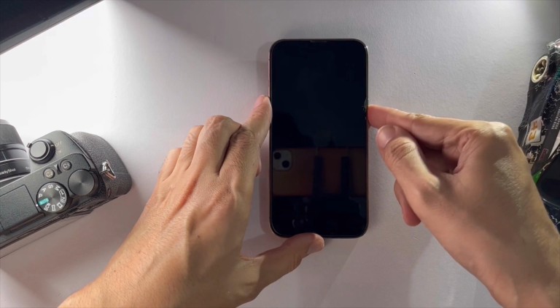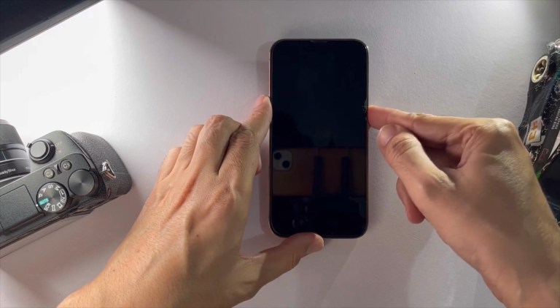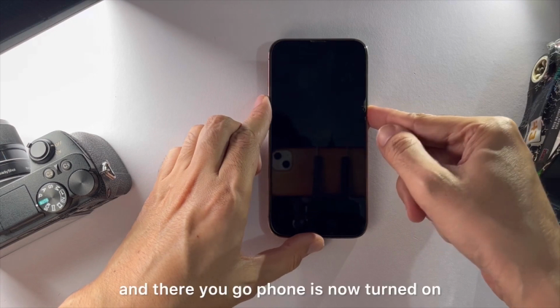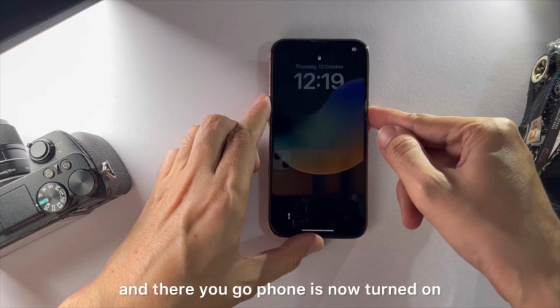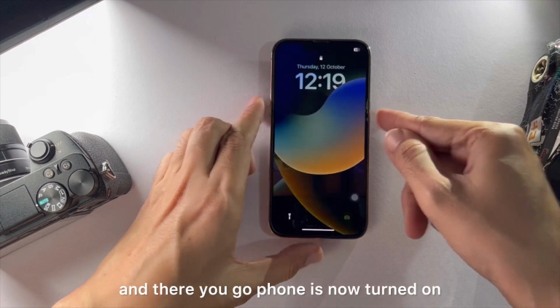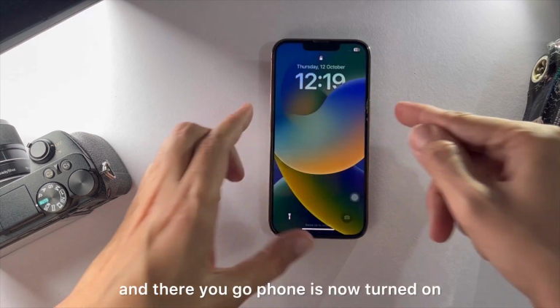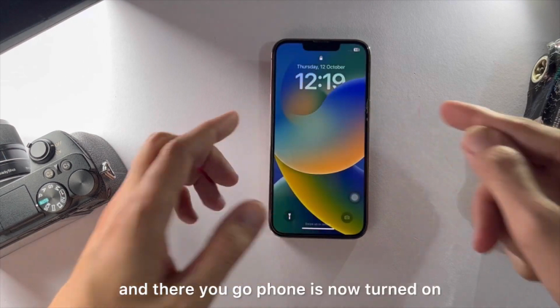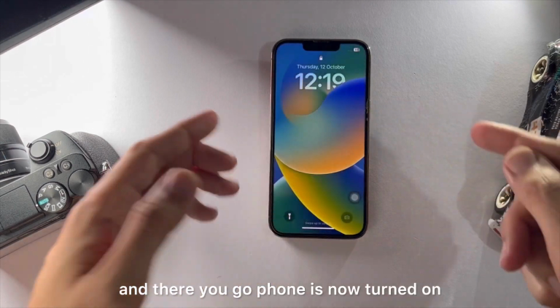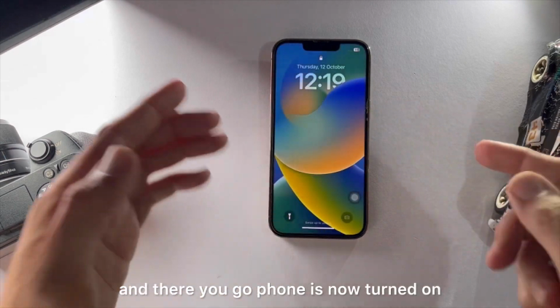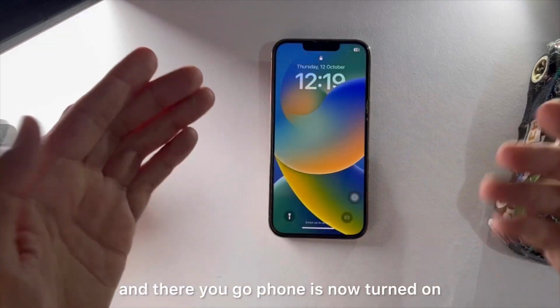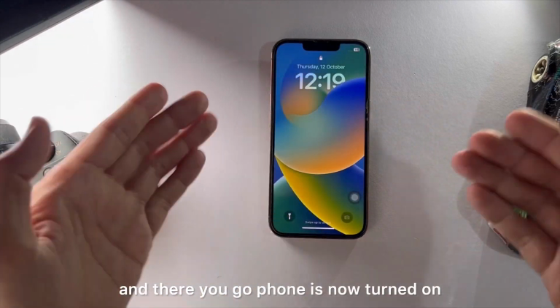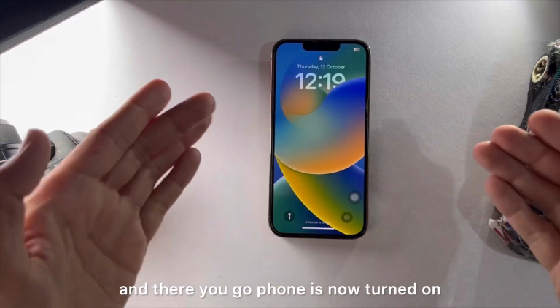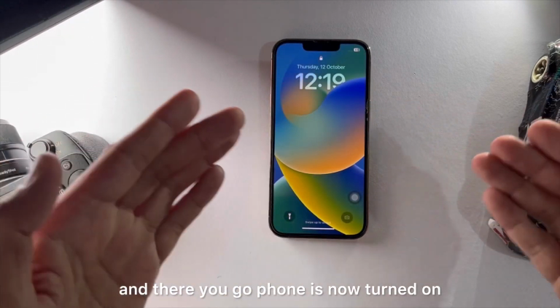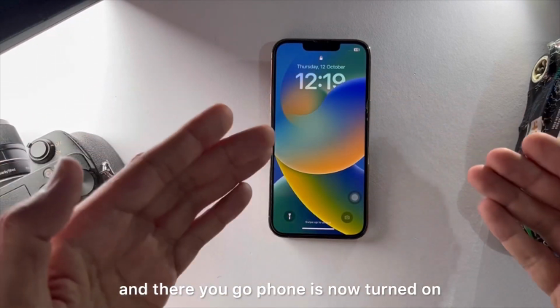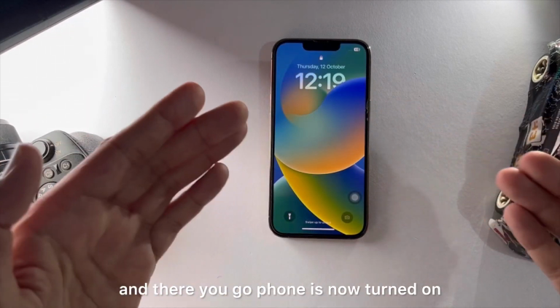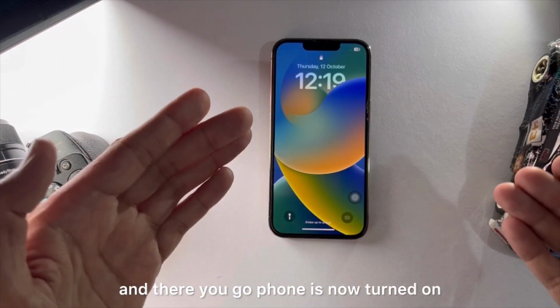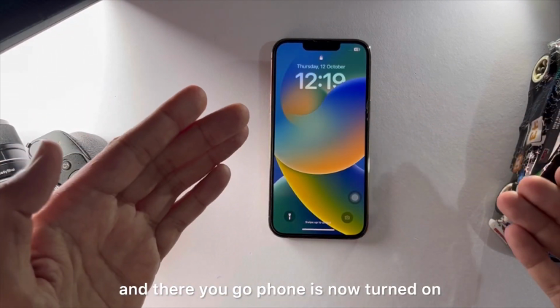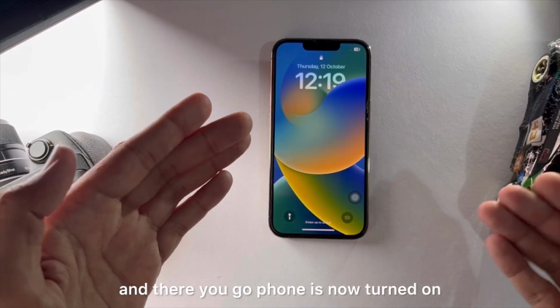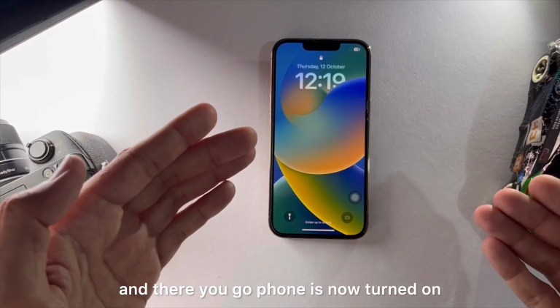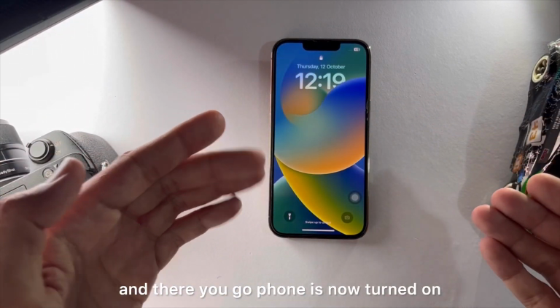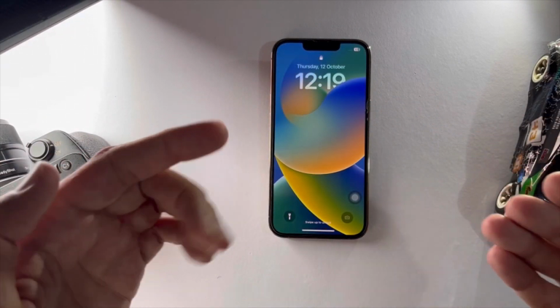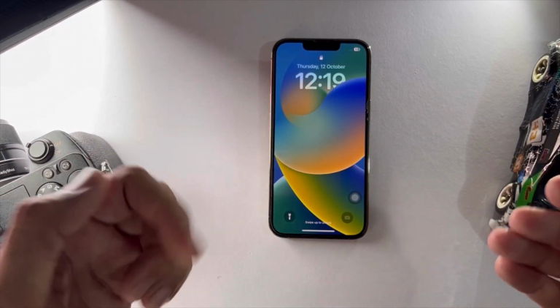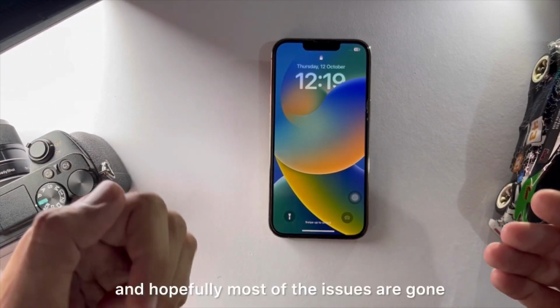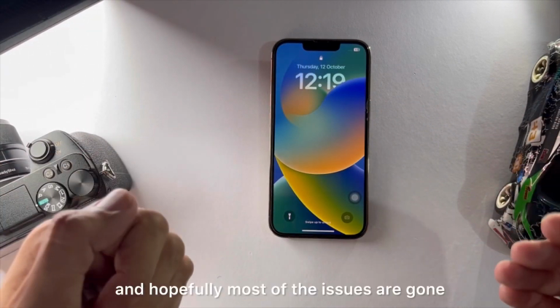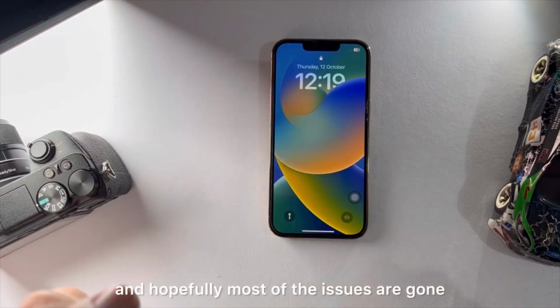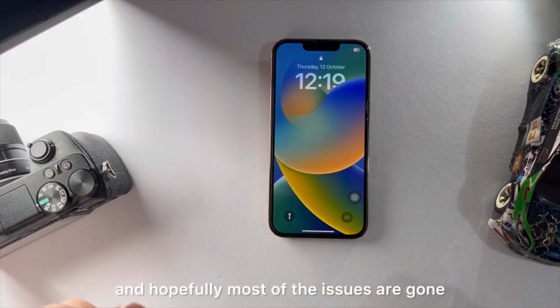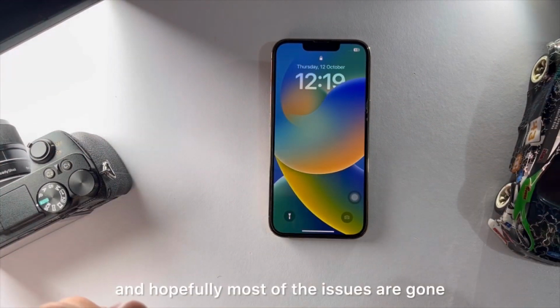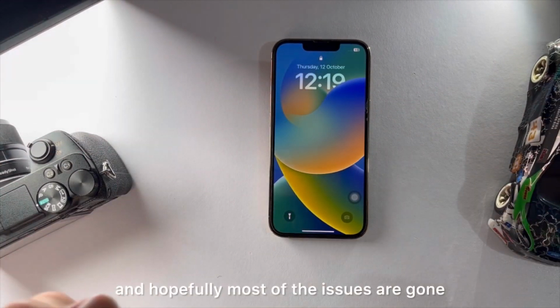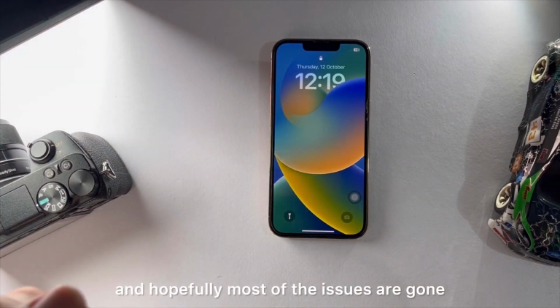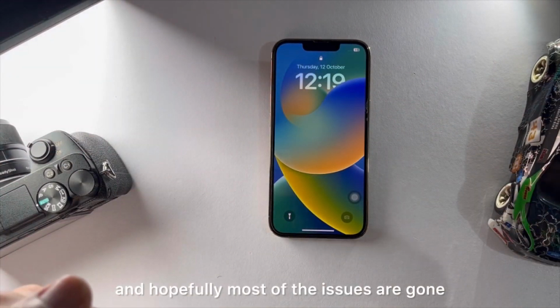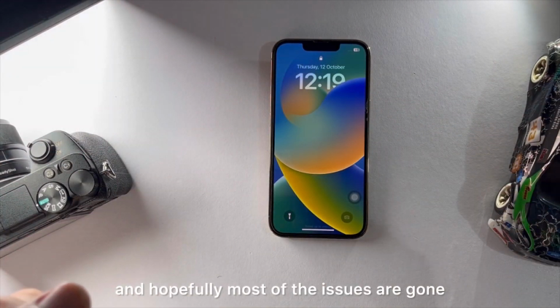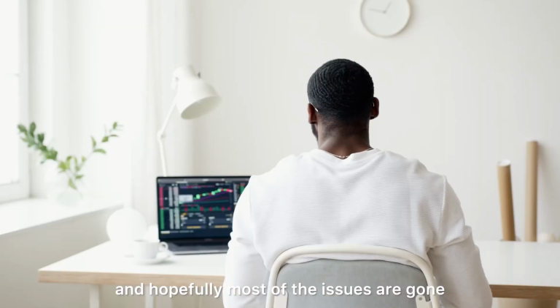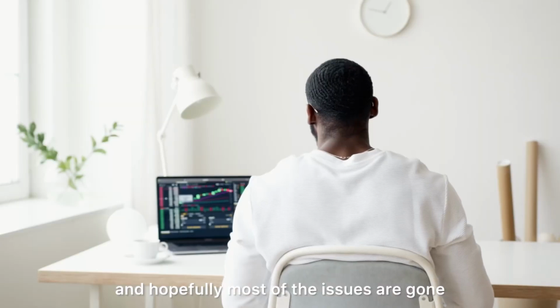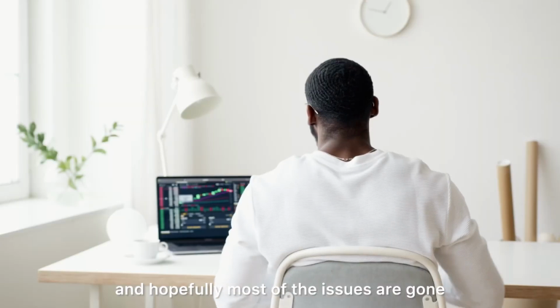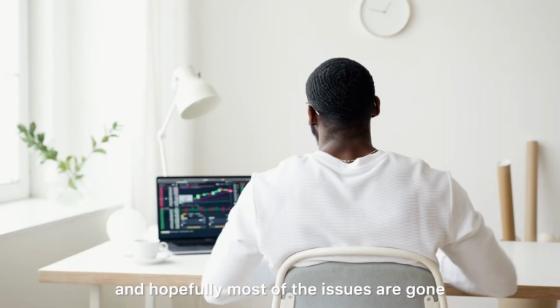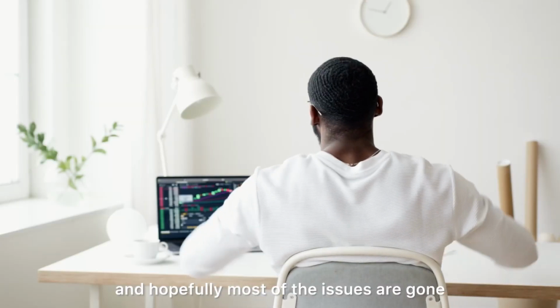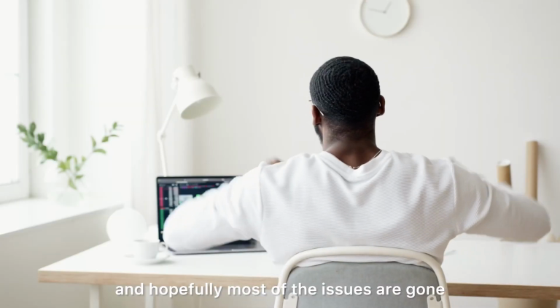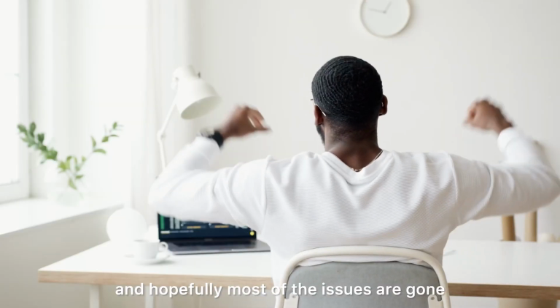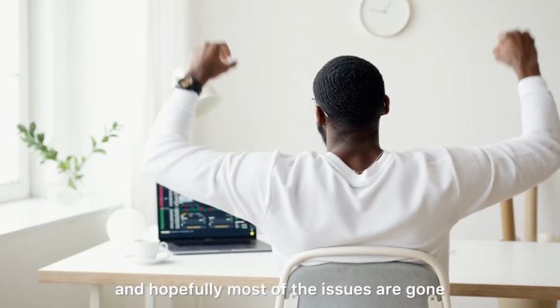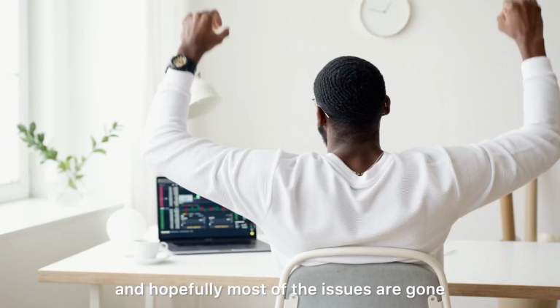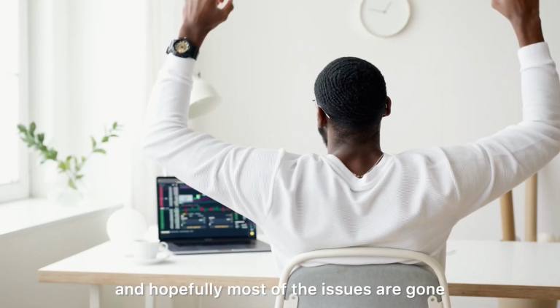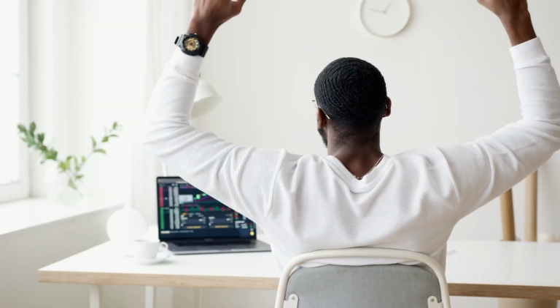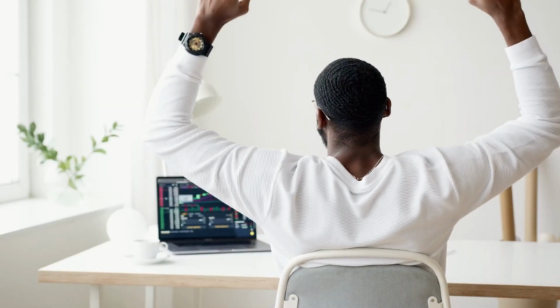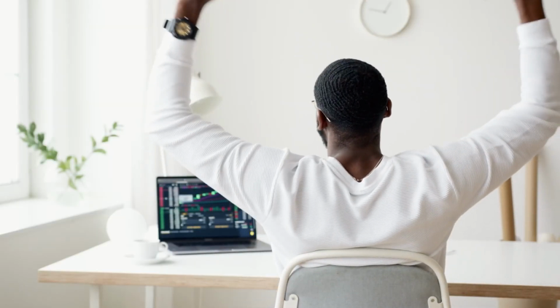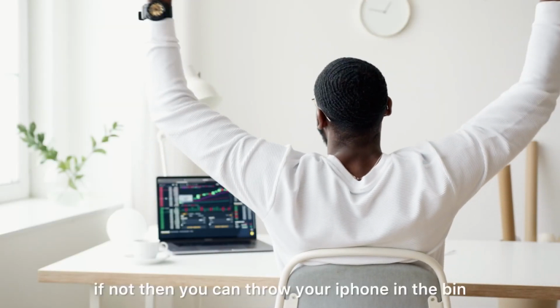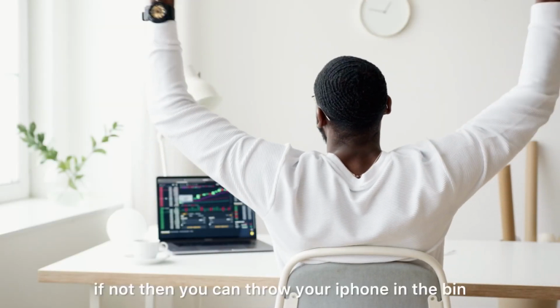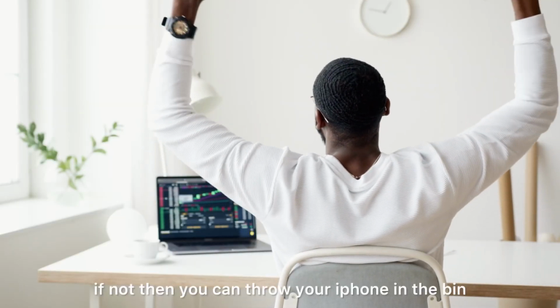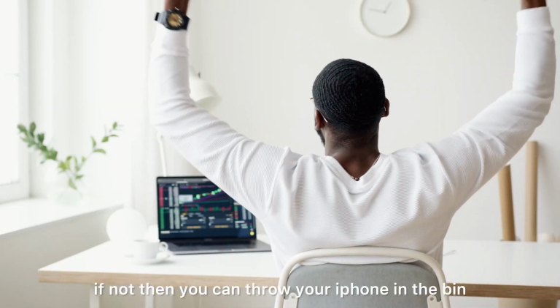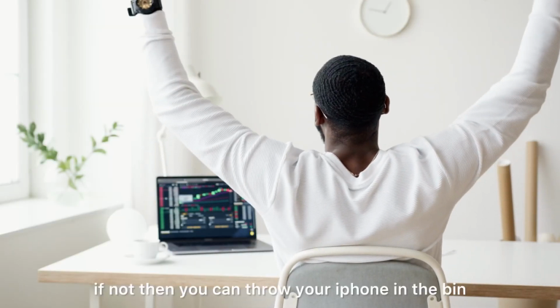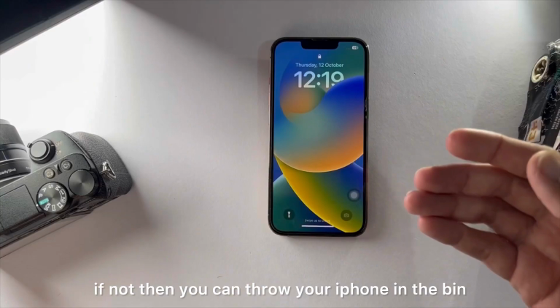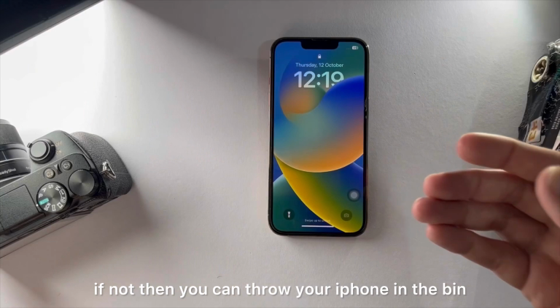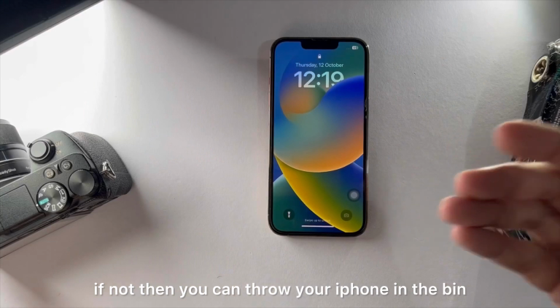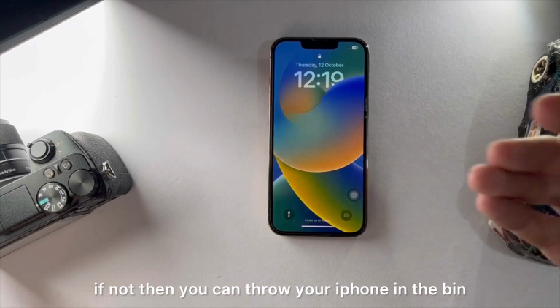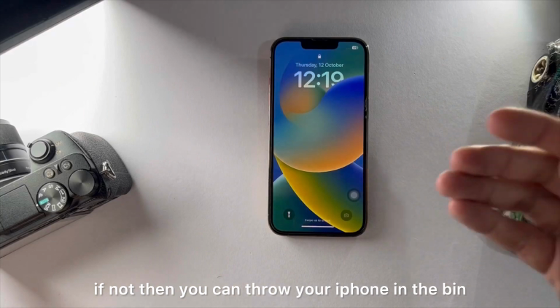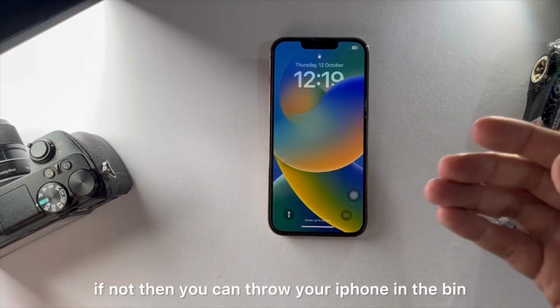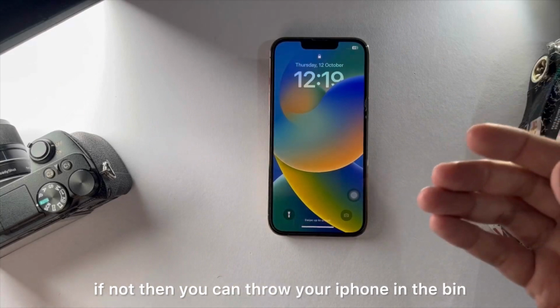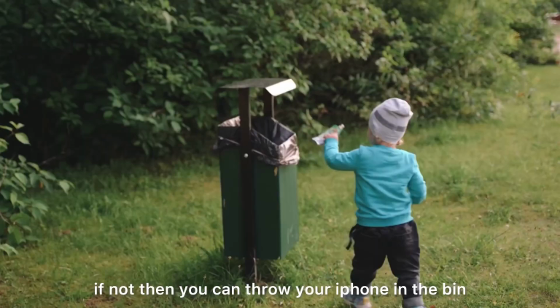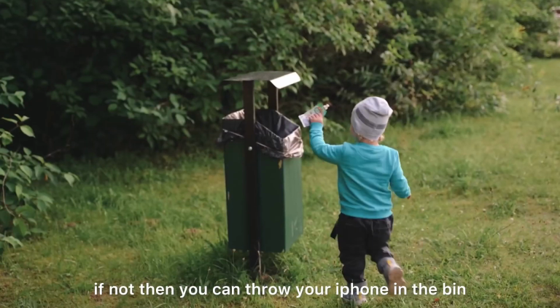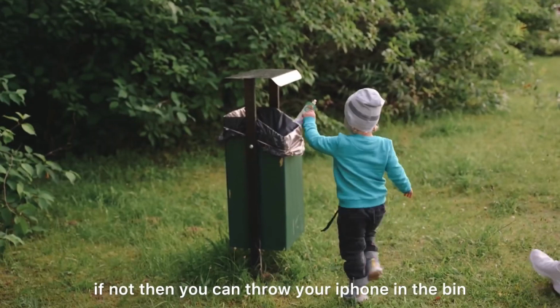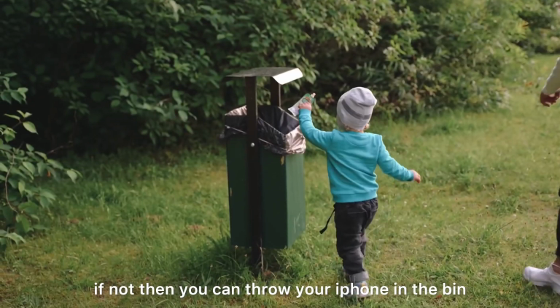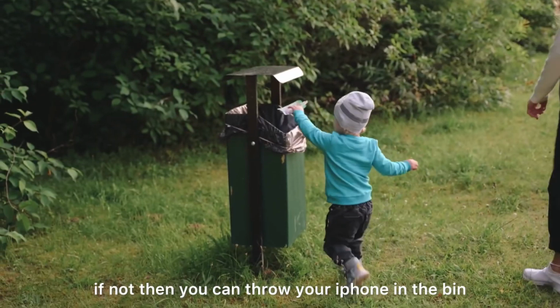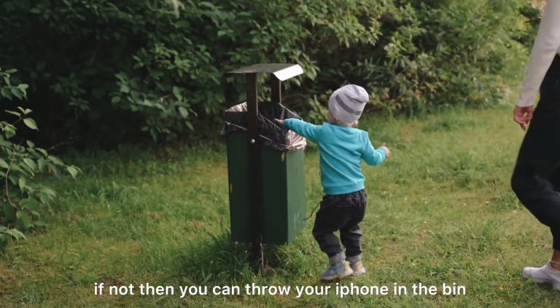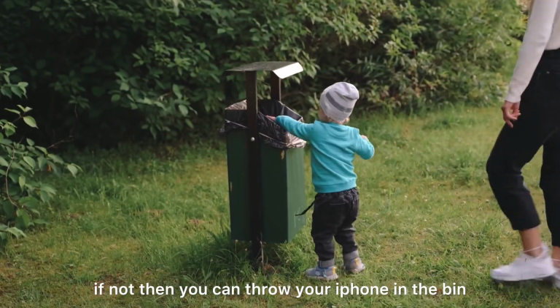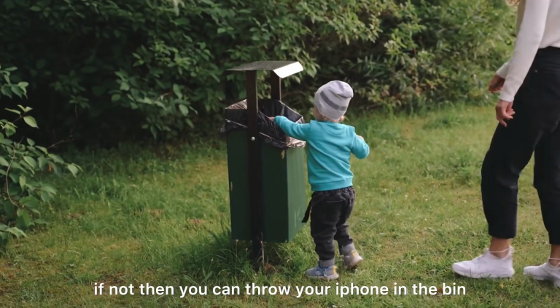And there you go — the phone is now turned on and hopefully most of the issues are gone. If not, then you can throw your iPhone in the bin.